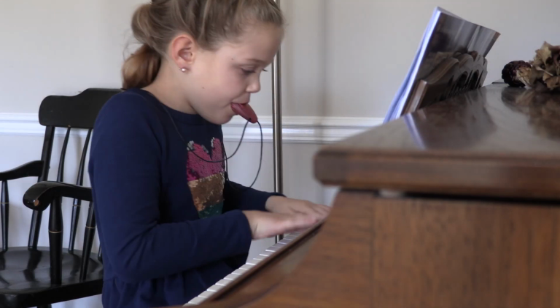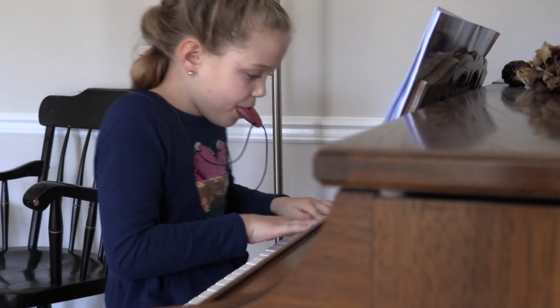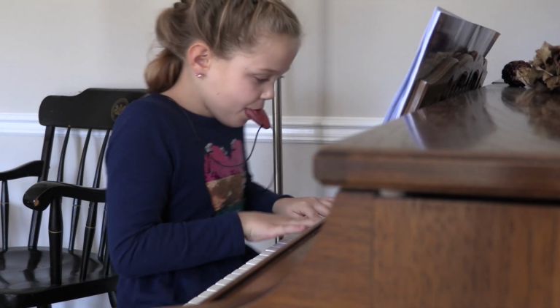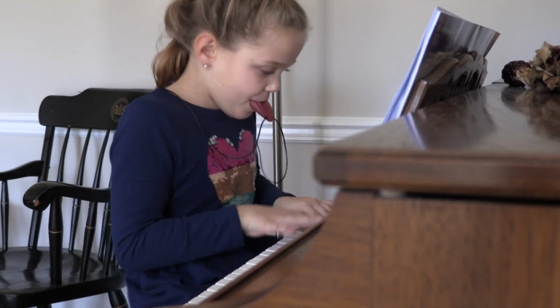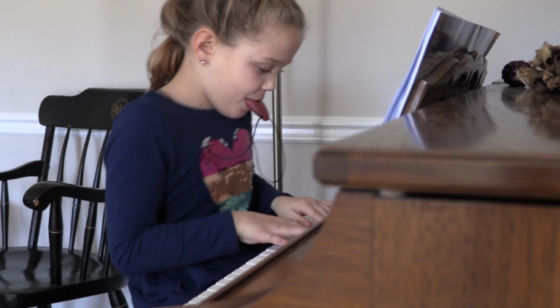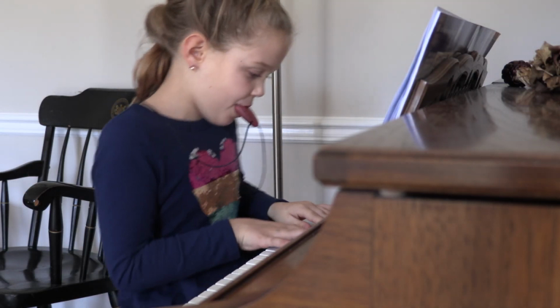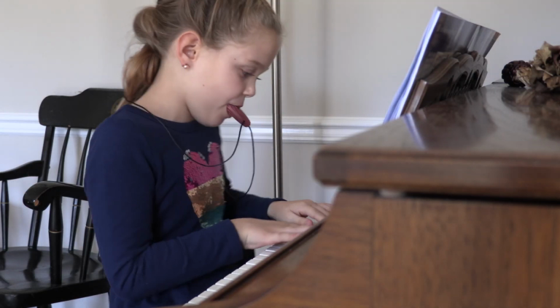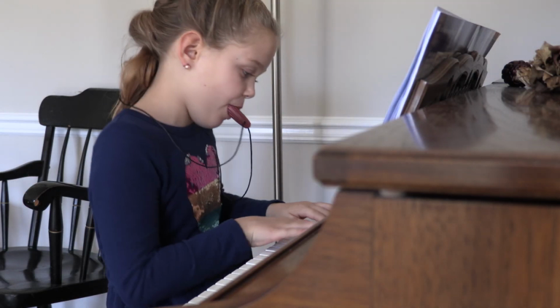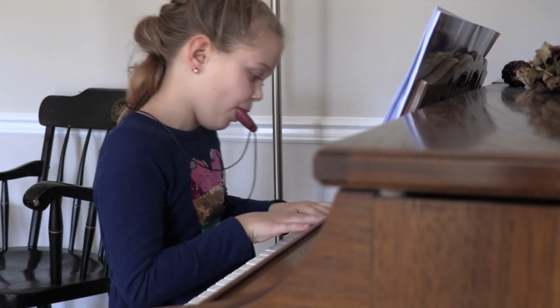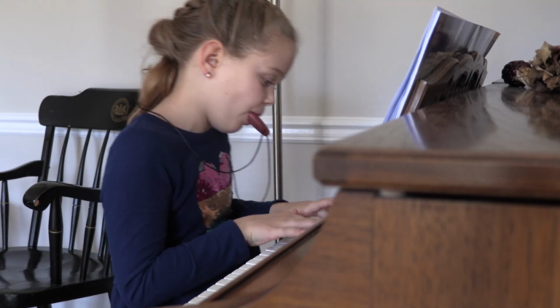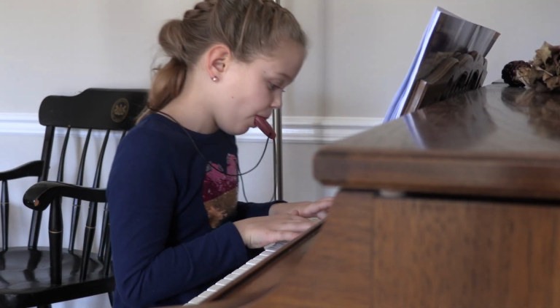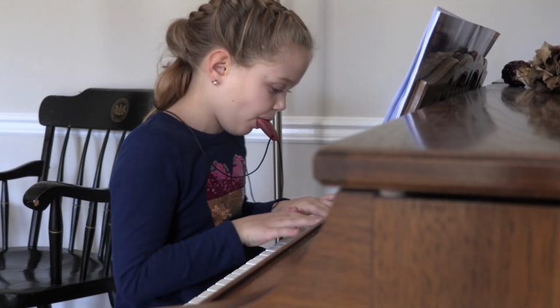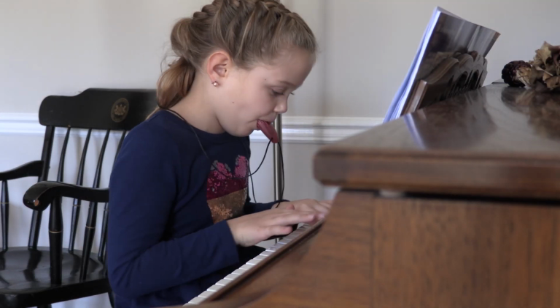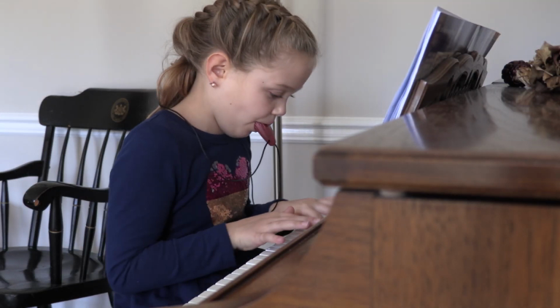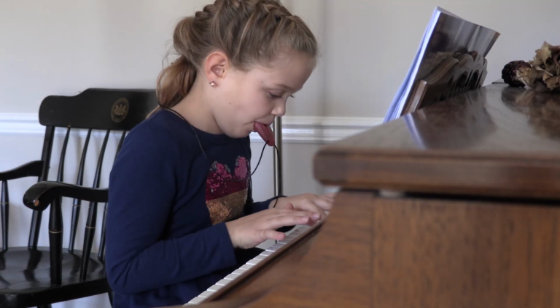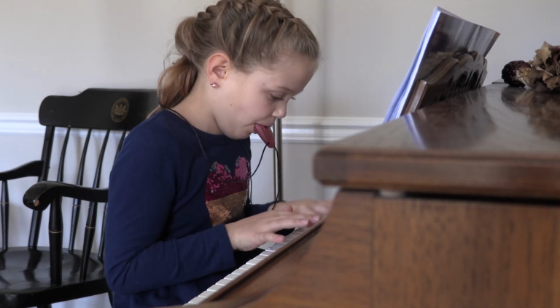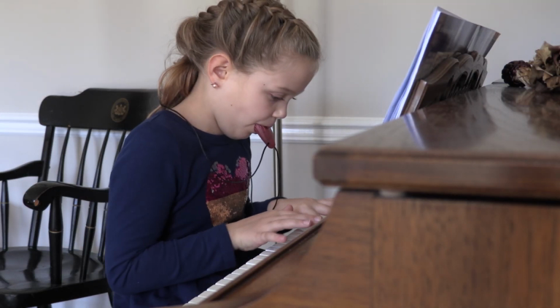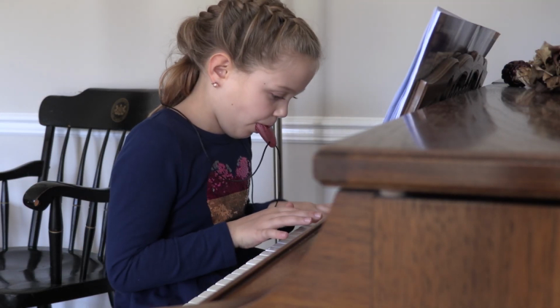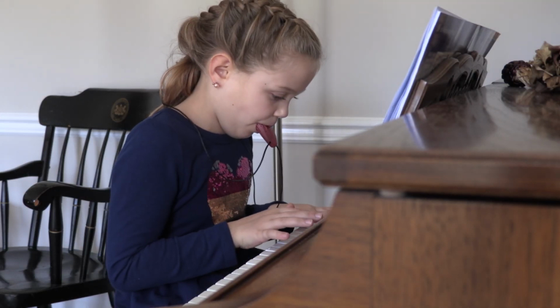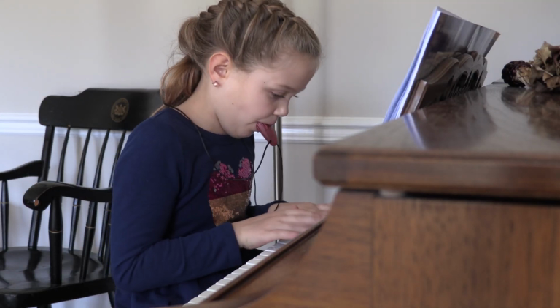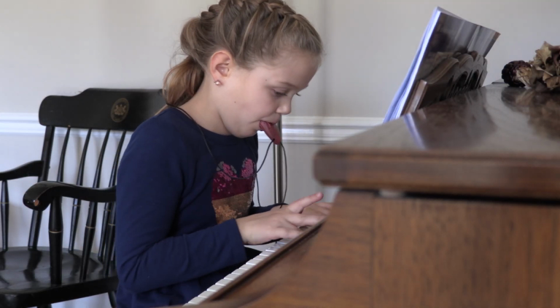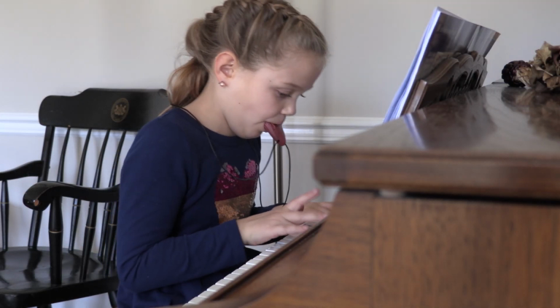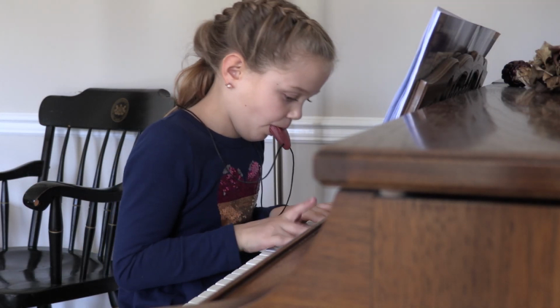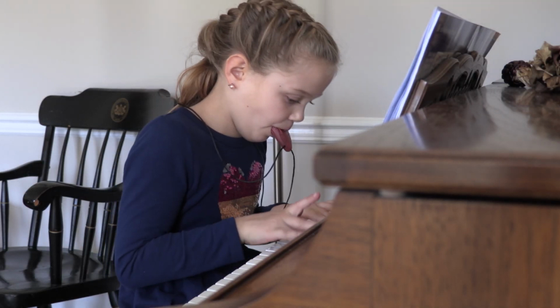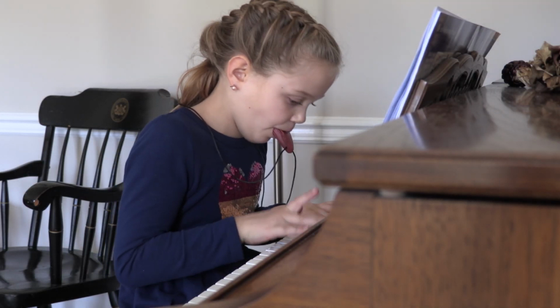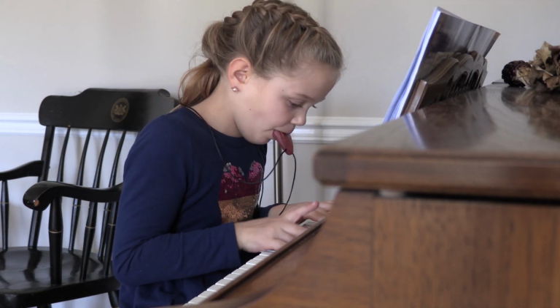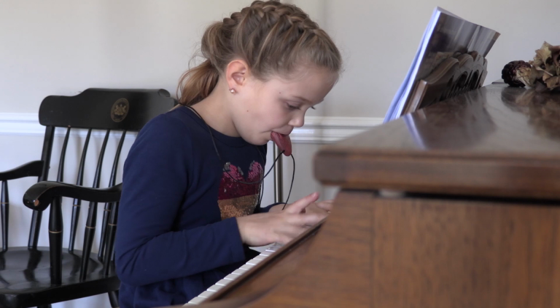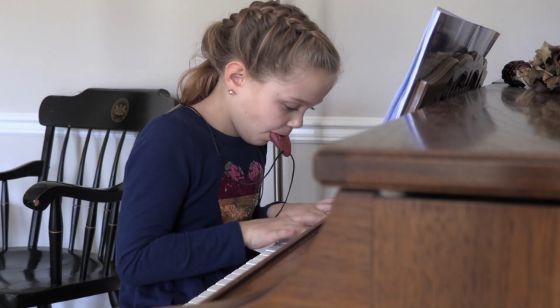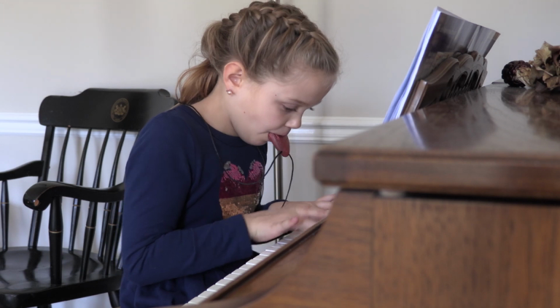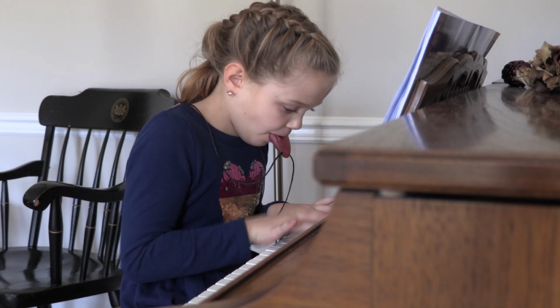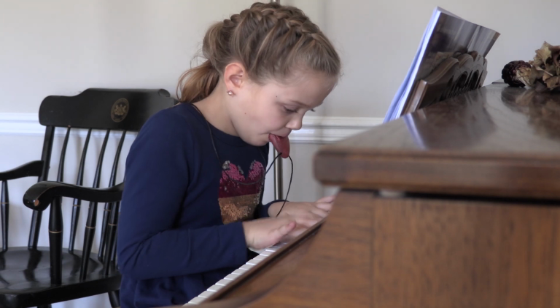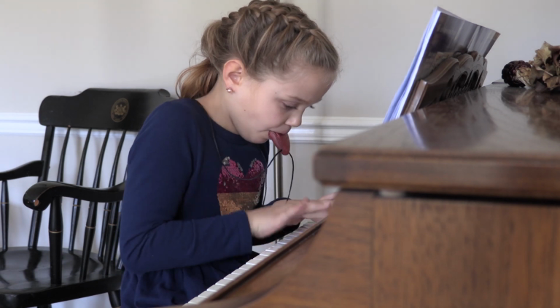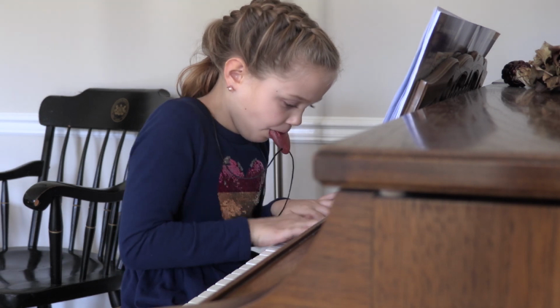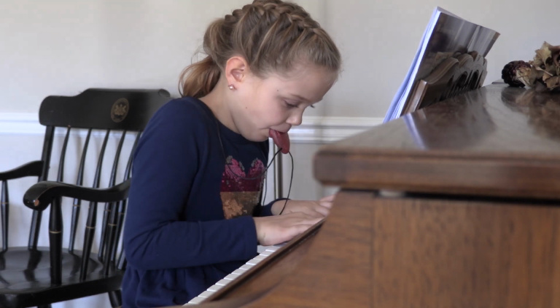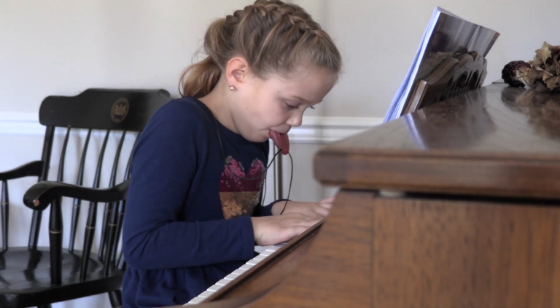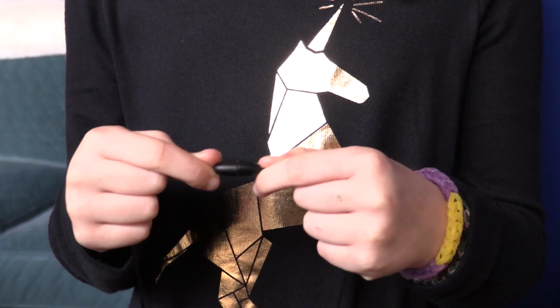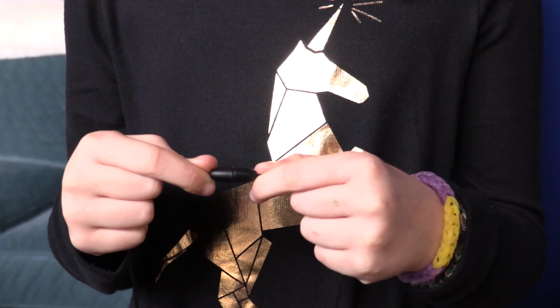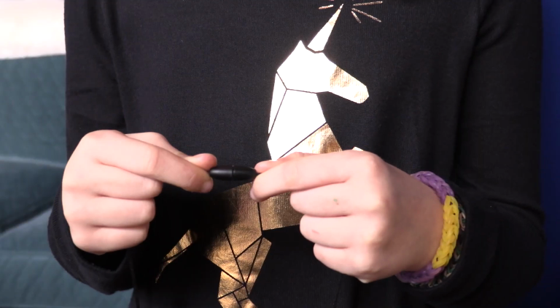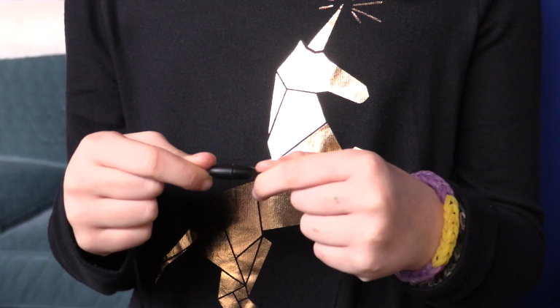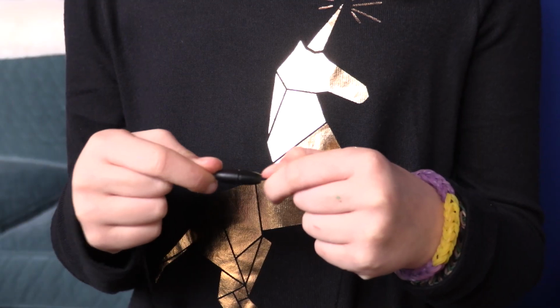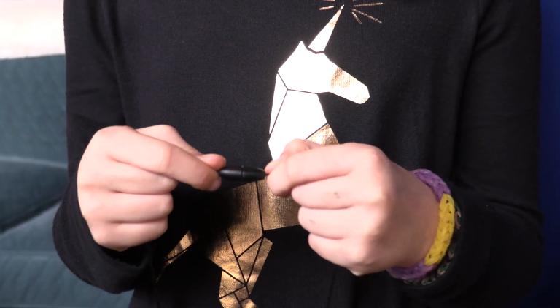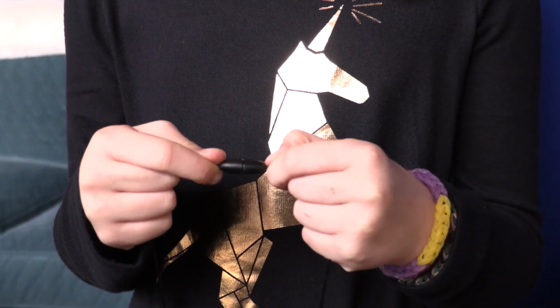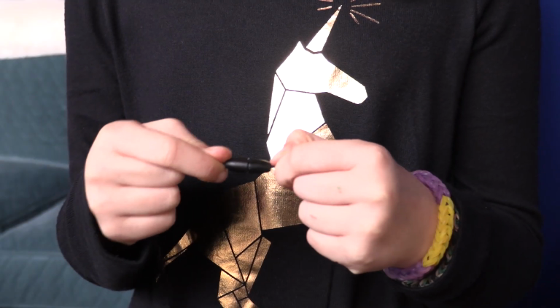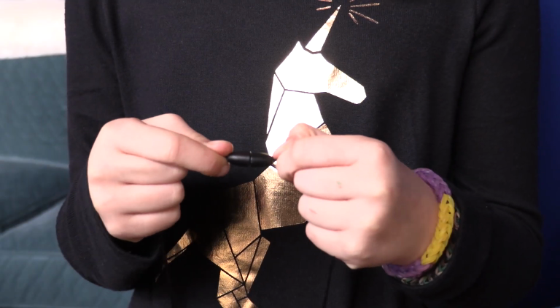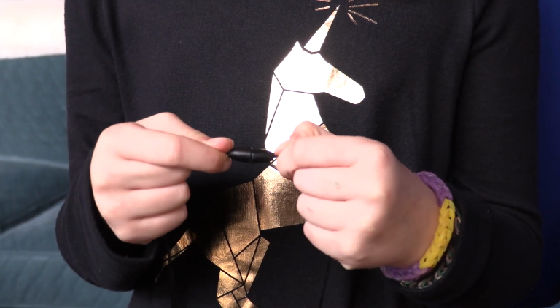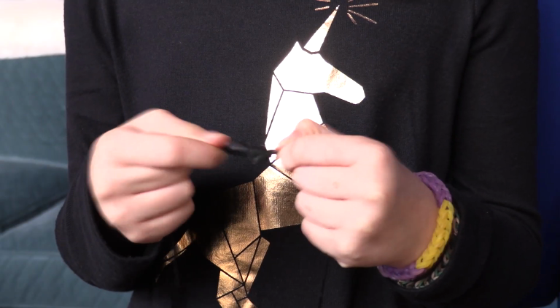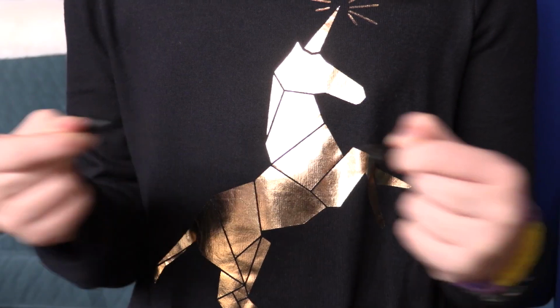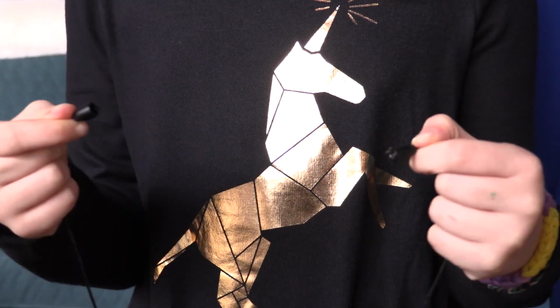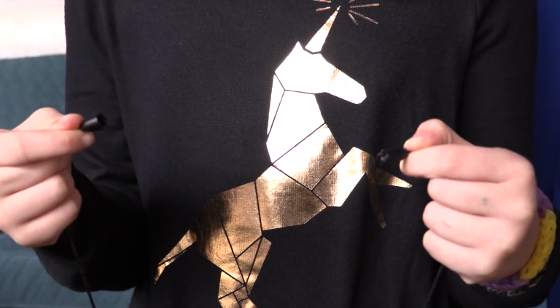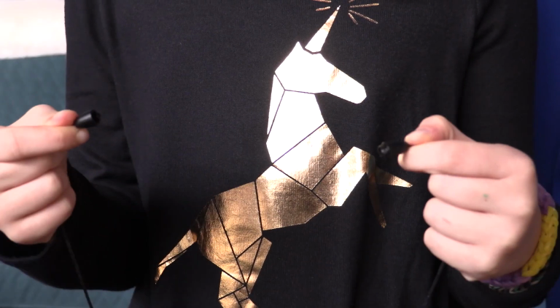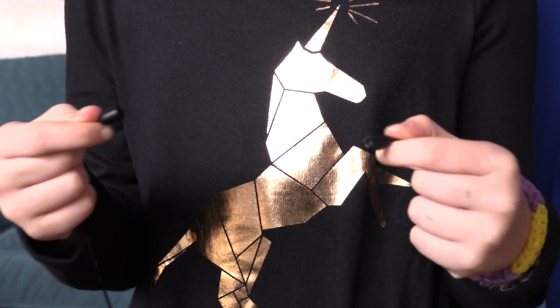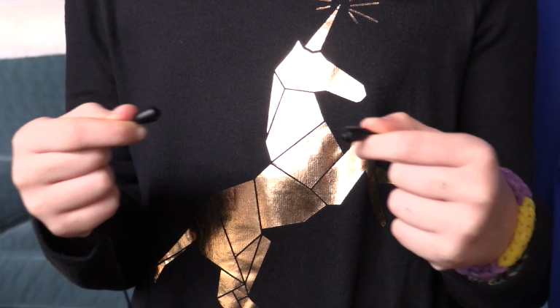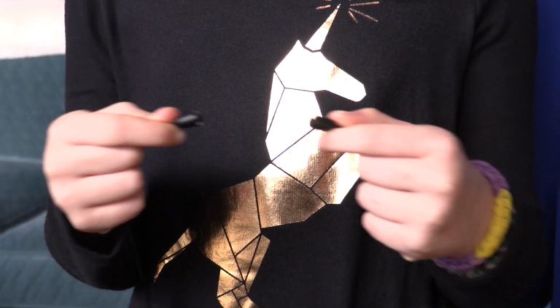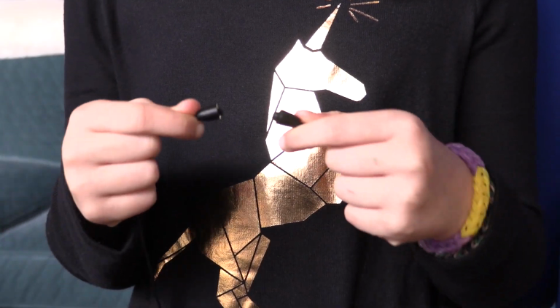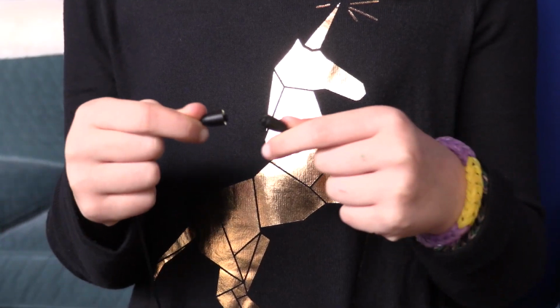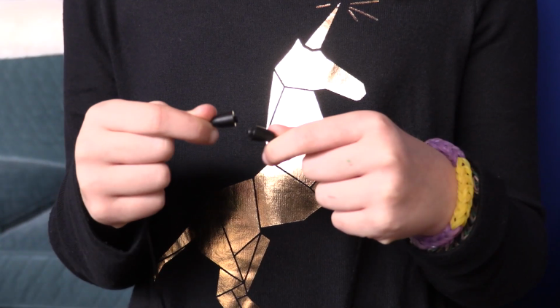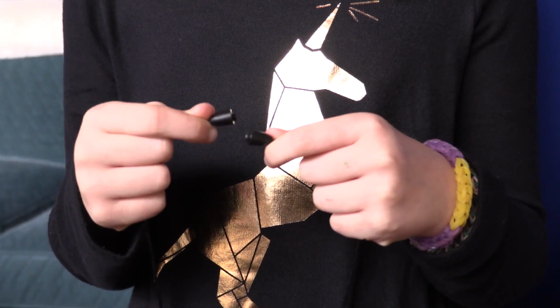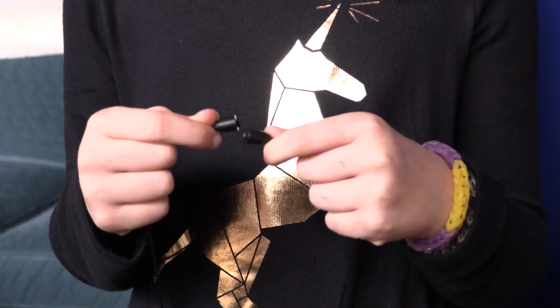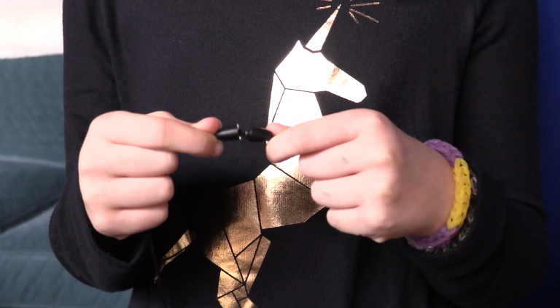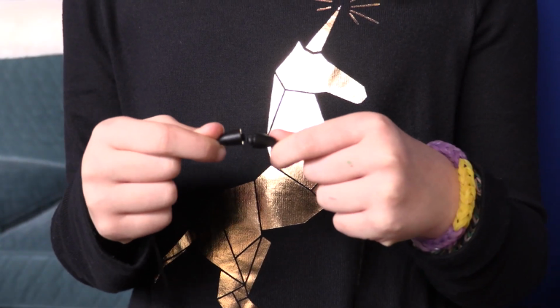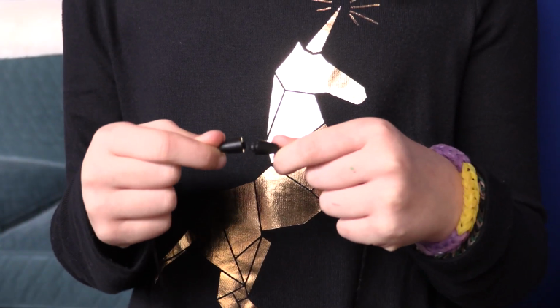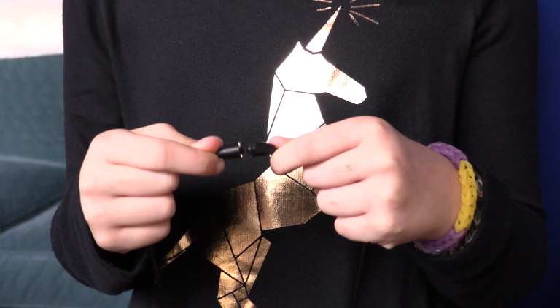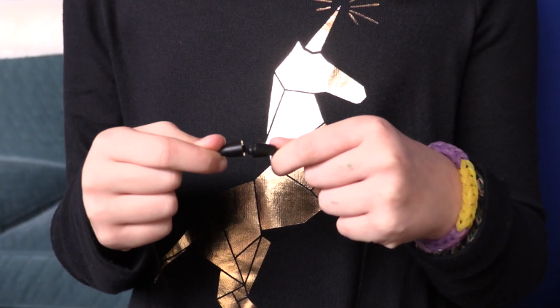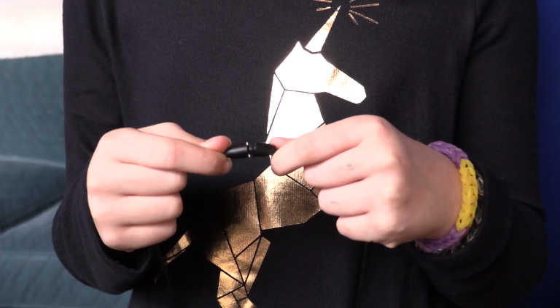Wear the Dragon Egg Pendant chewy around the neck, as it comes with a quick-release nylon cord necklace that is easy to open and close.